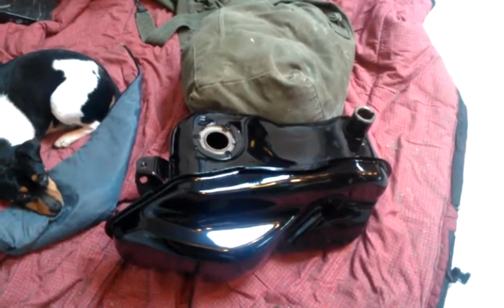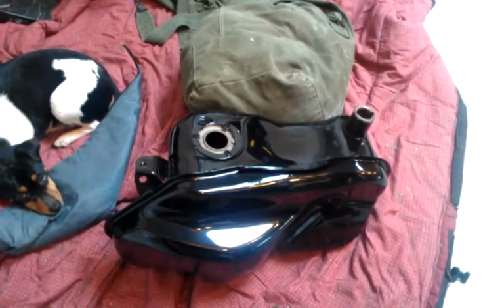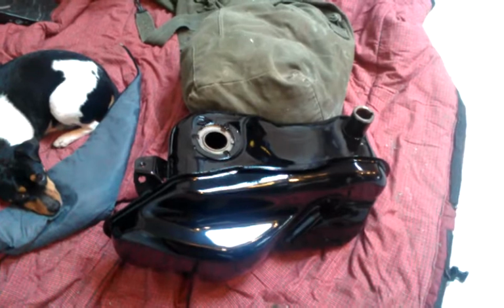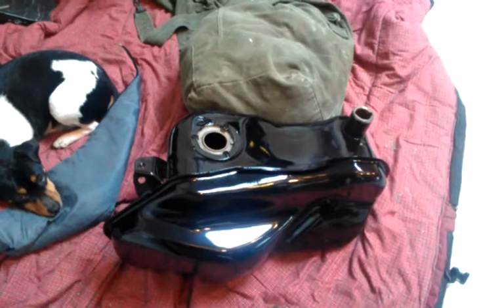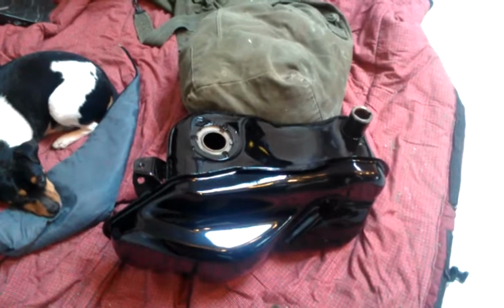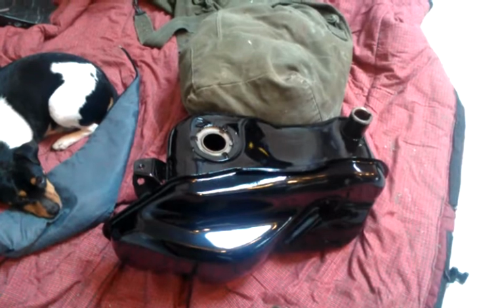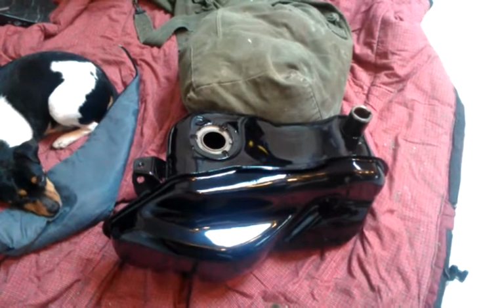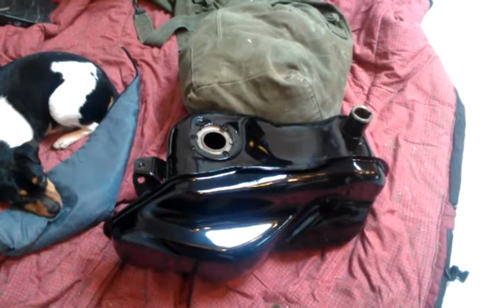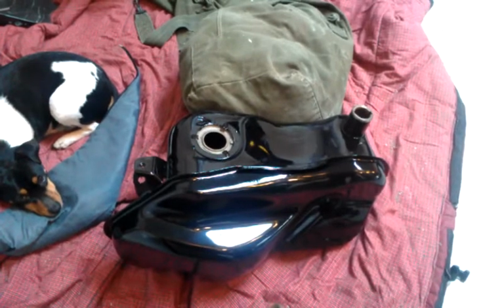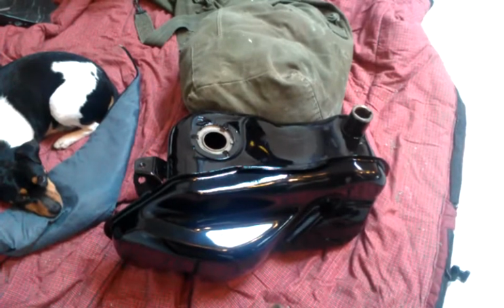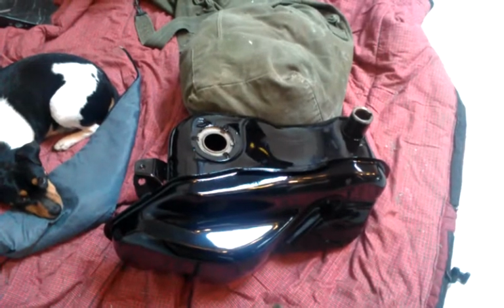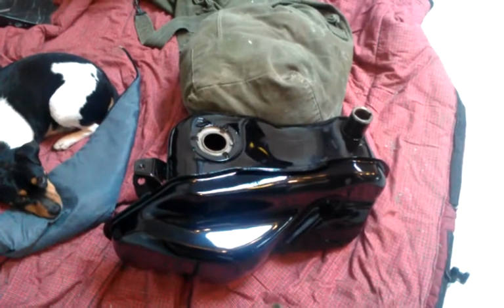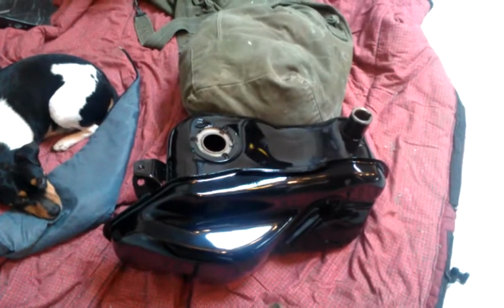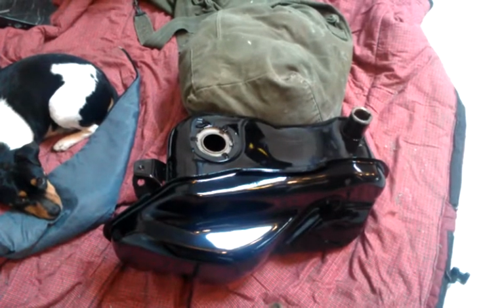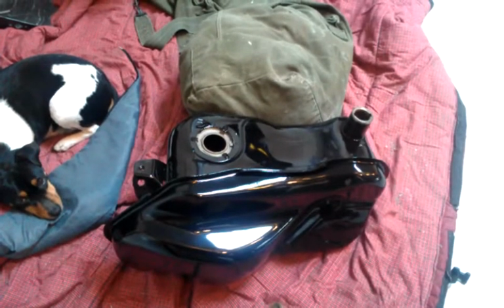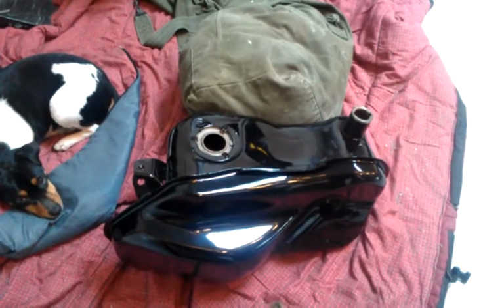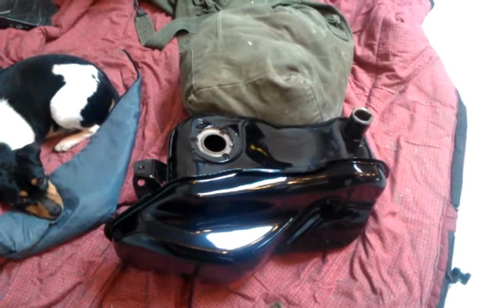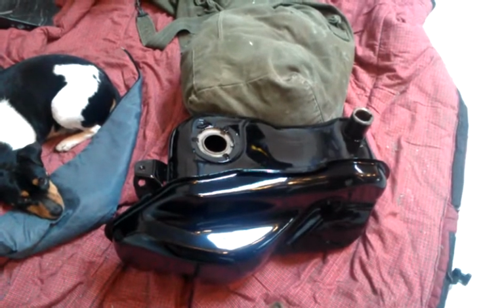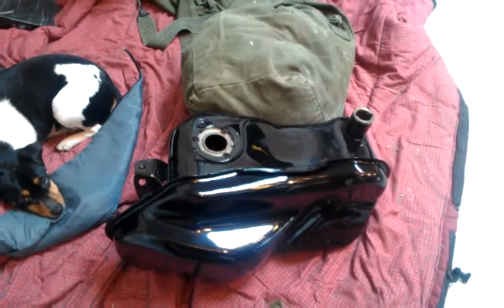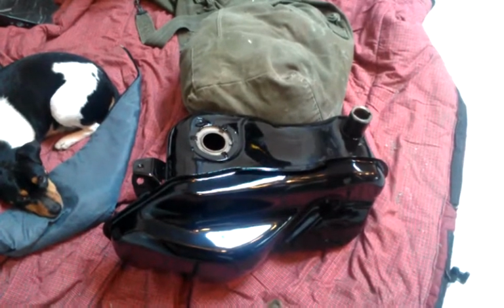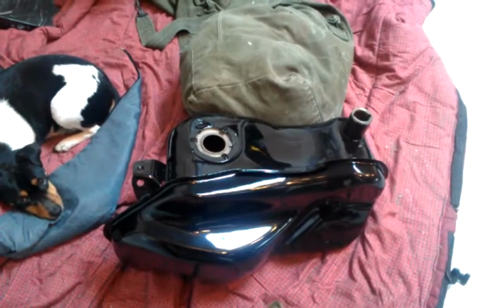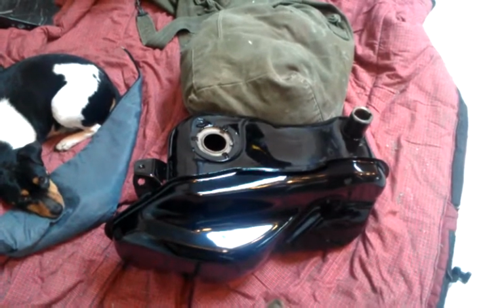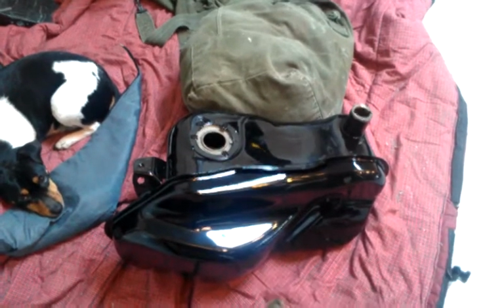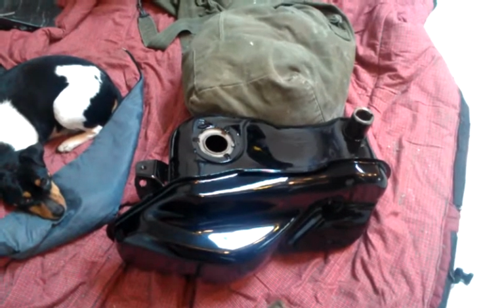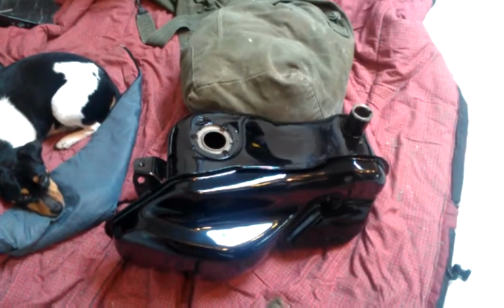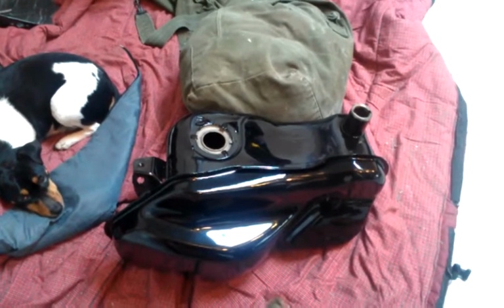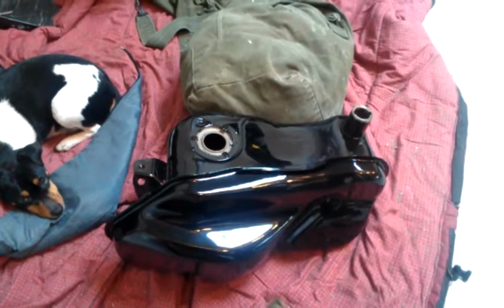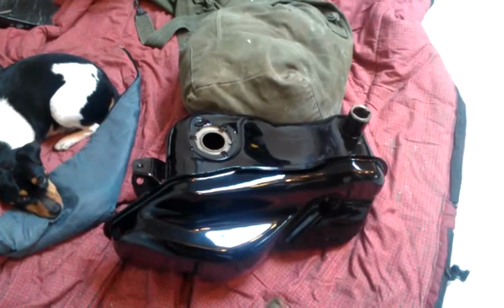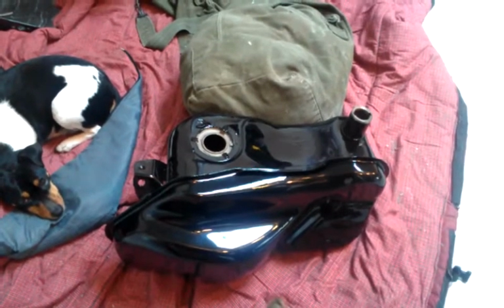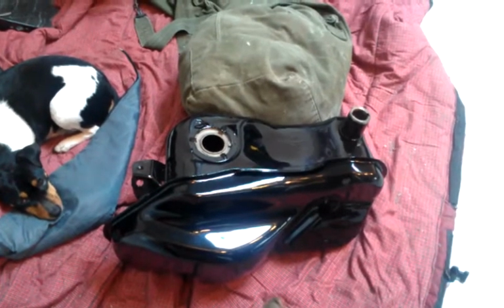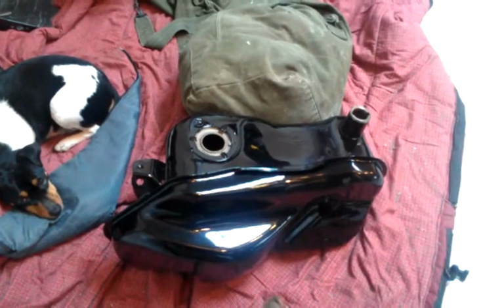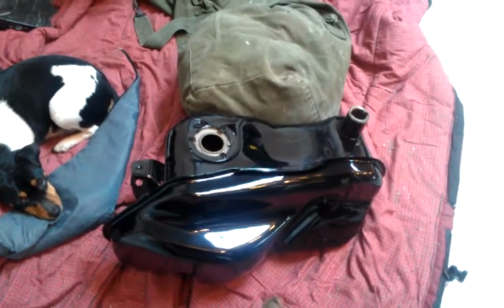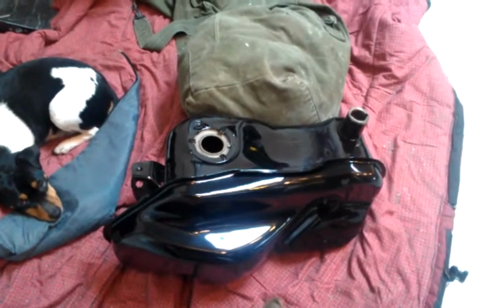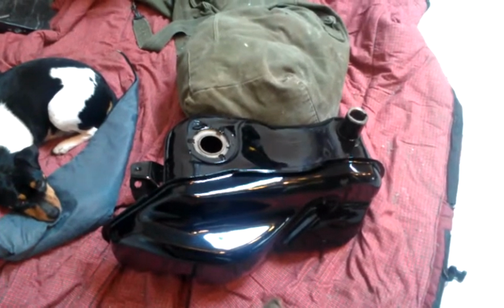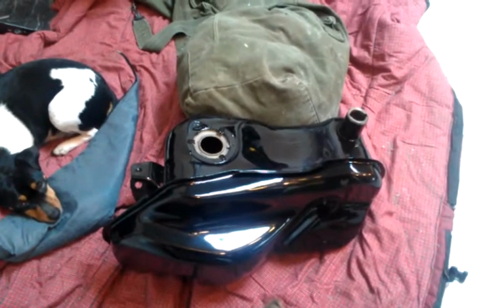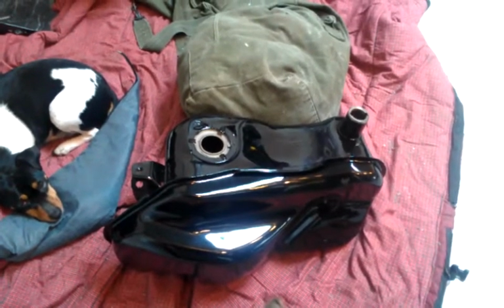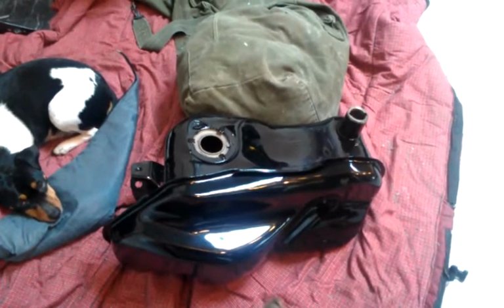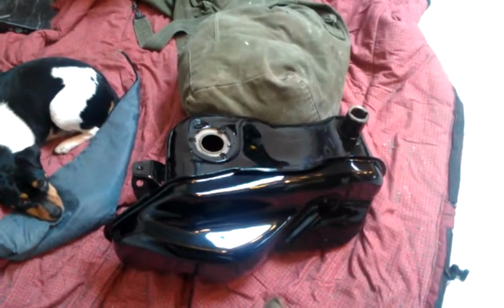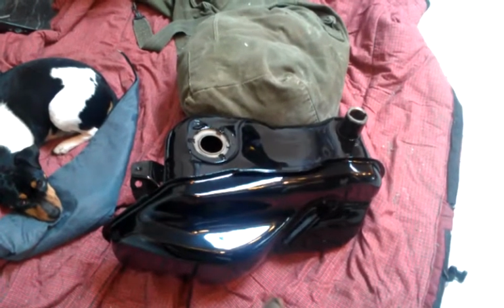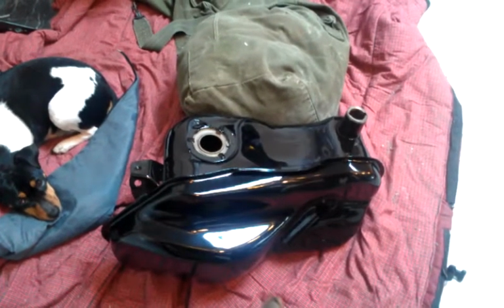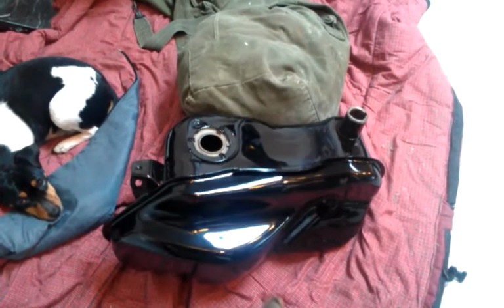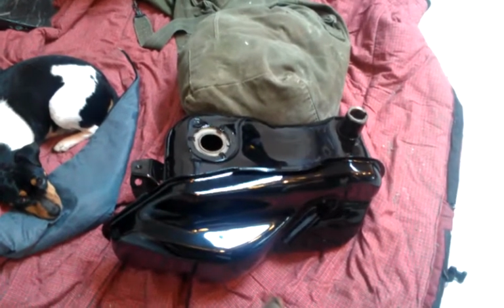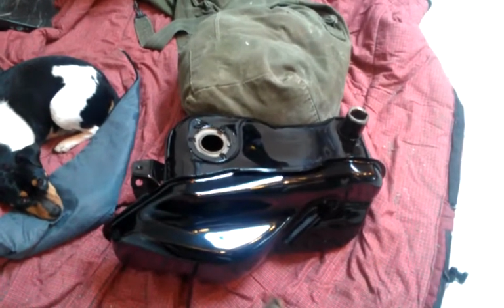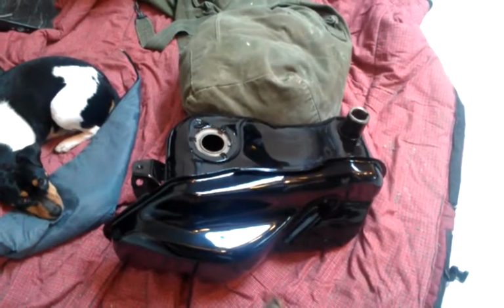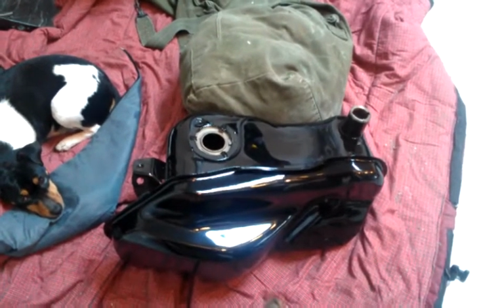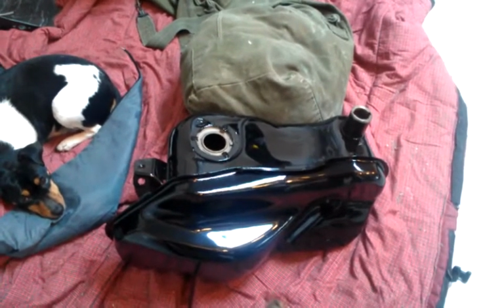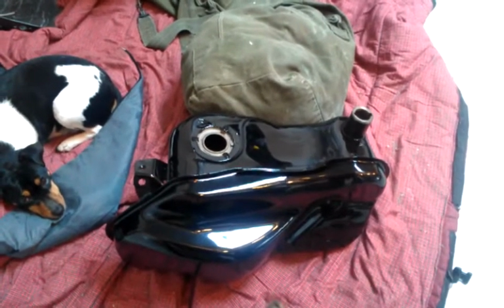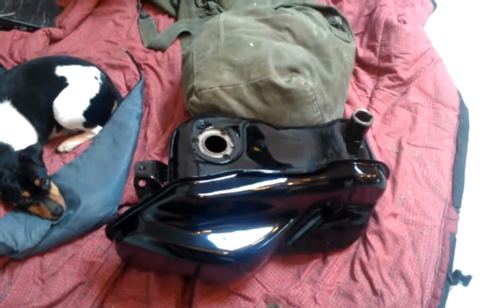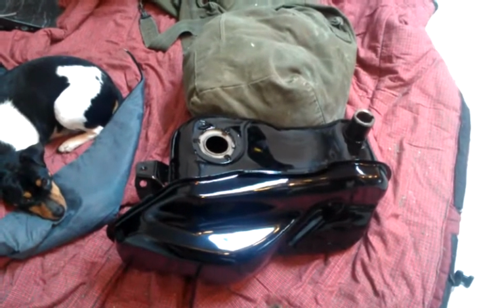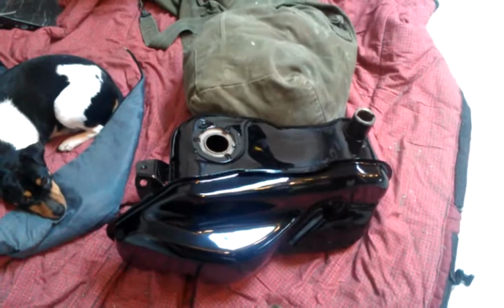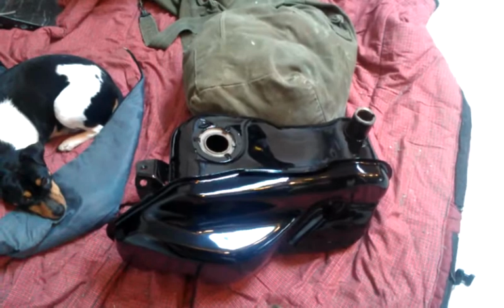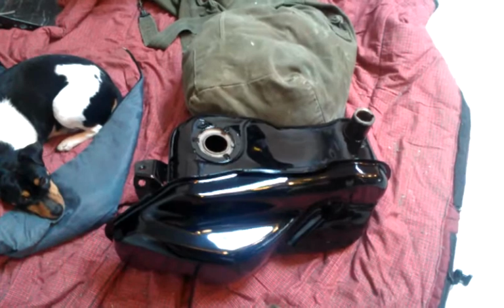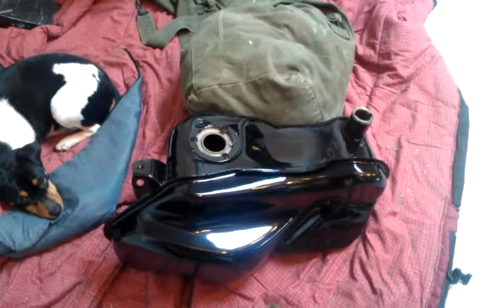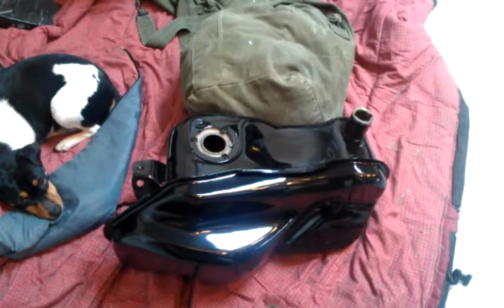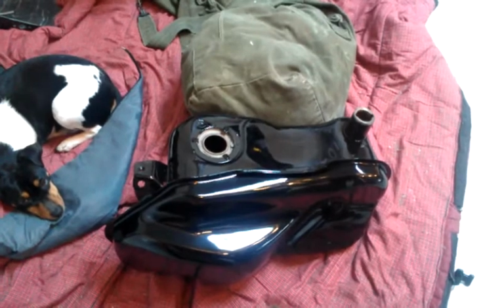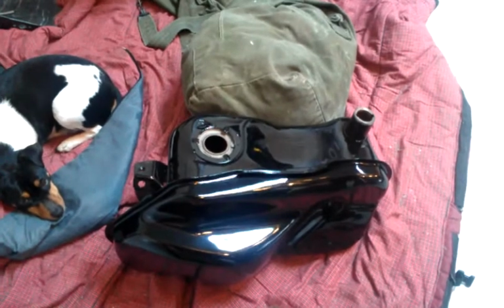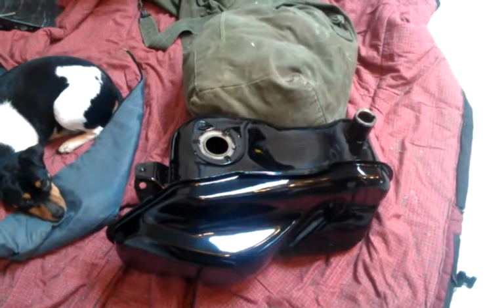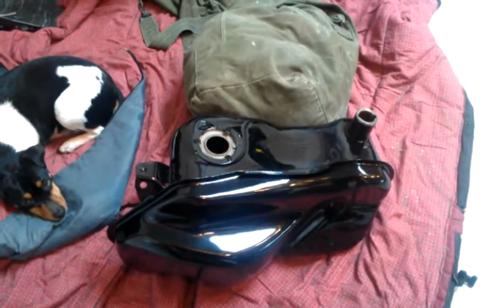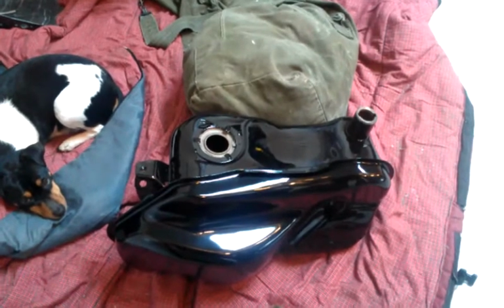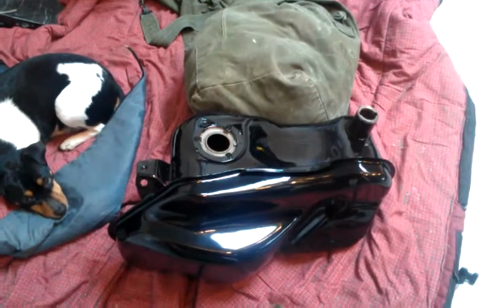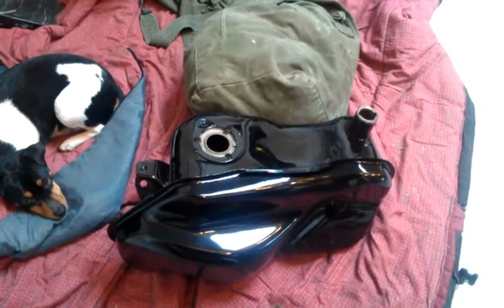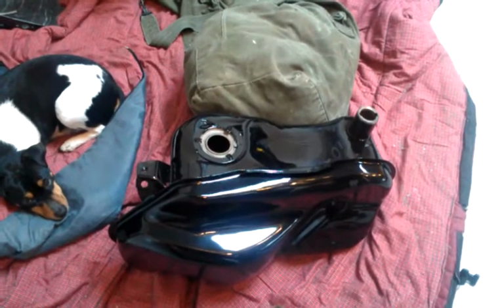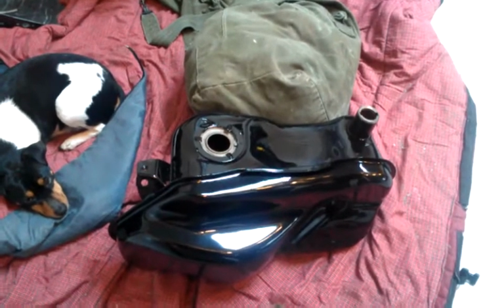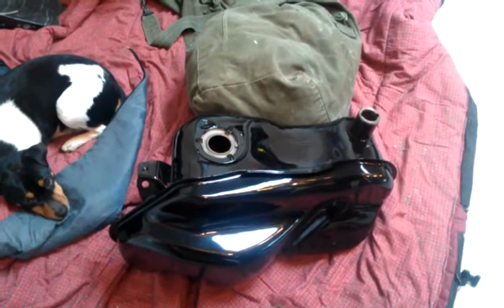Now we're going to start tearing into the engine and coming back up on this build. See you next time.